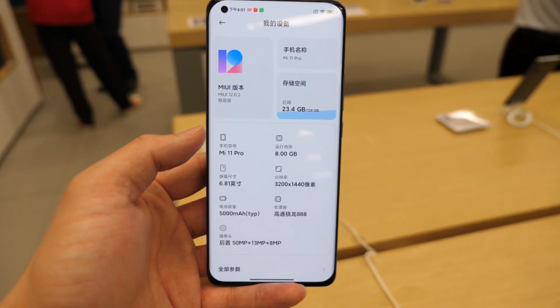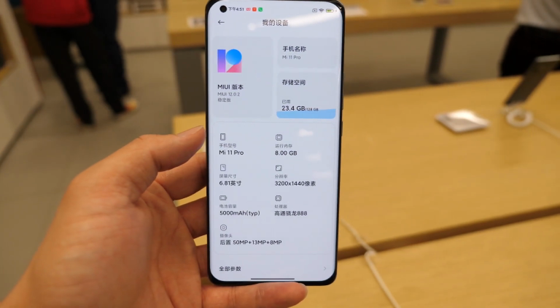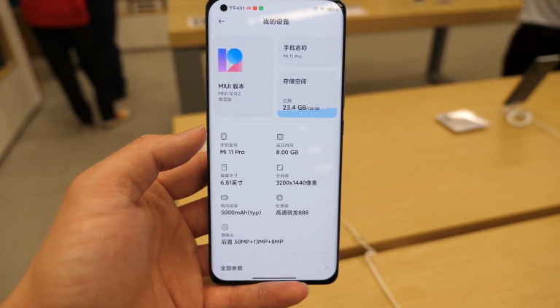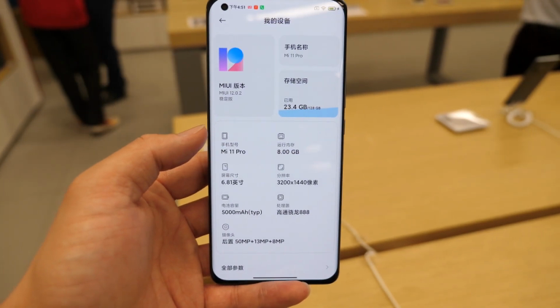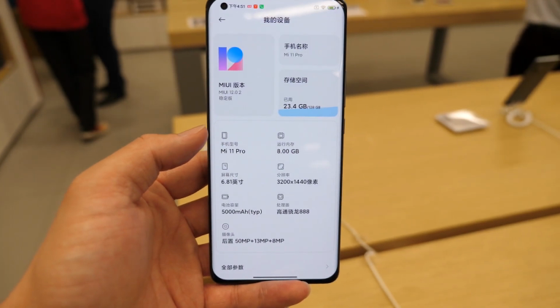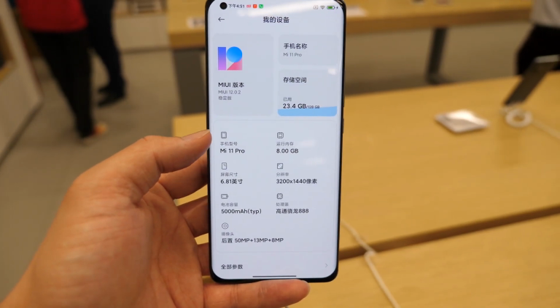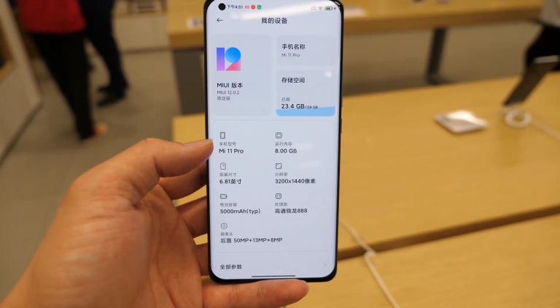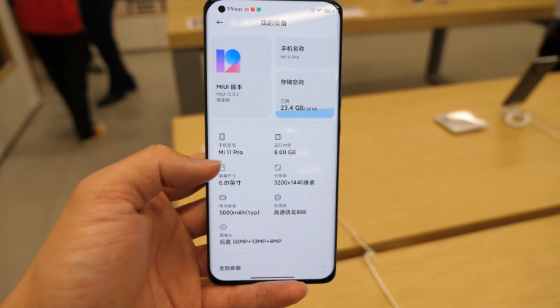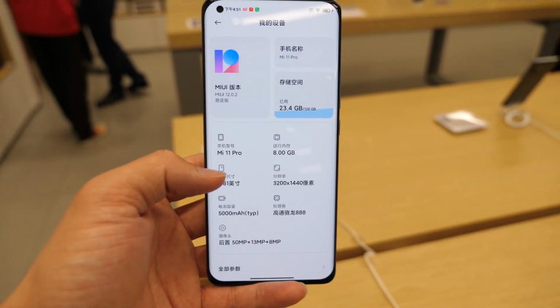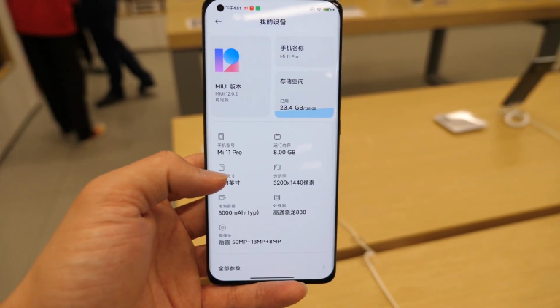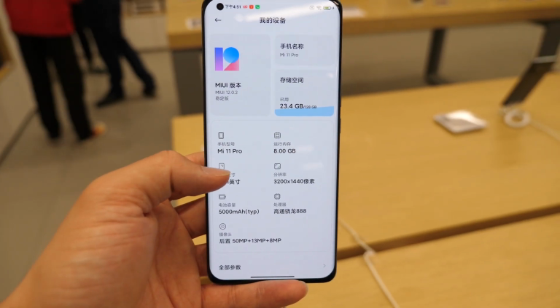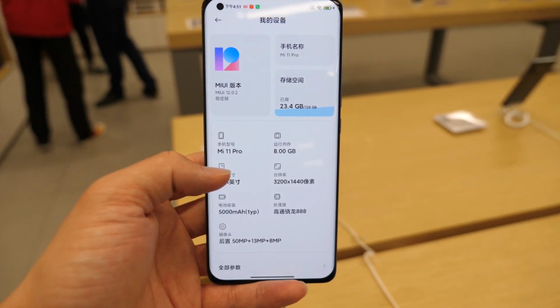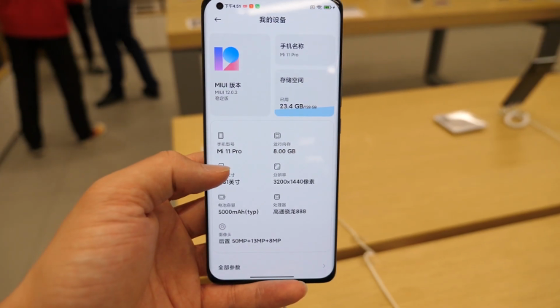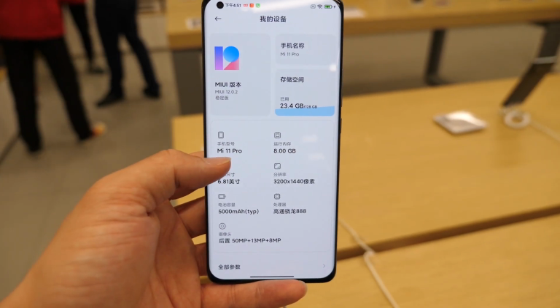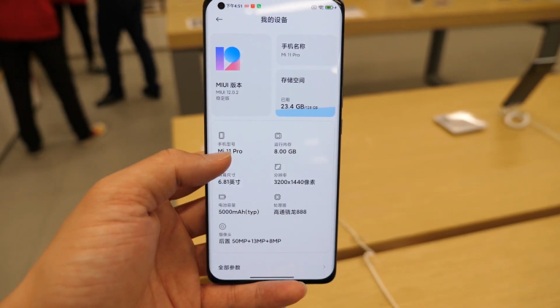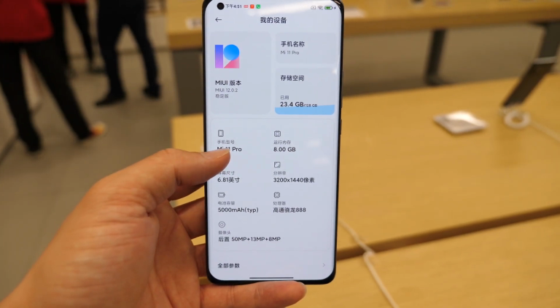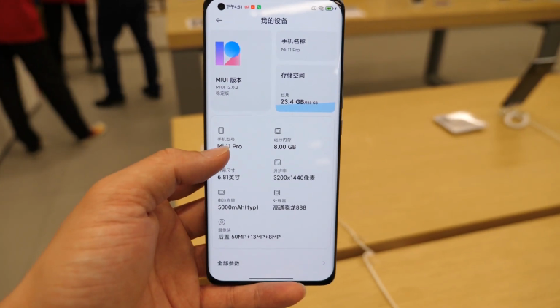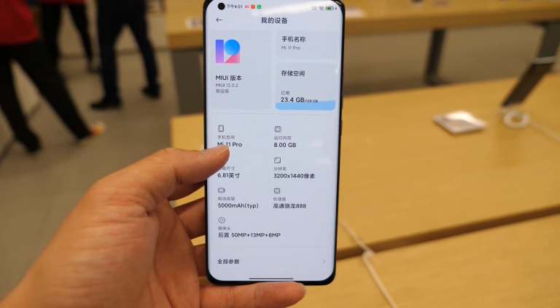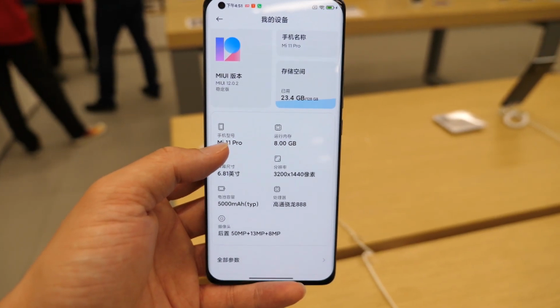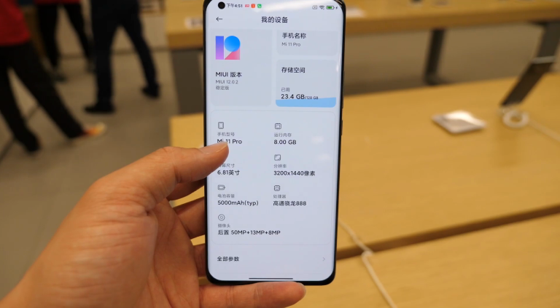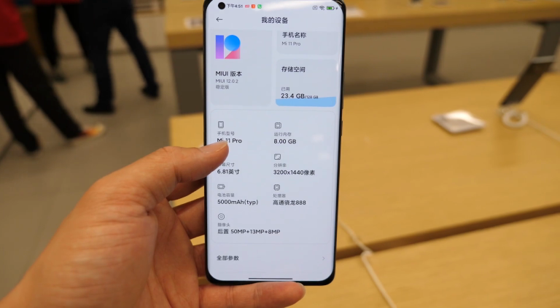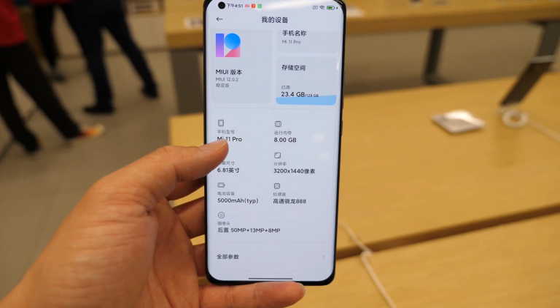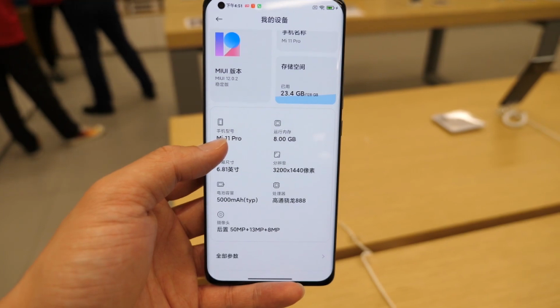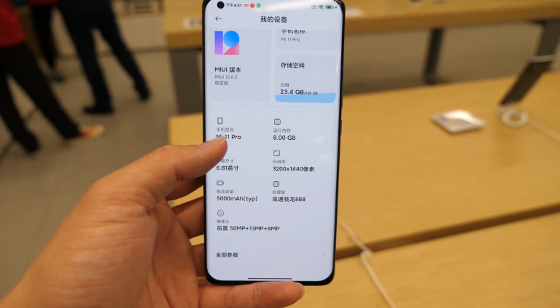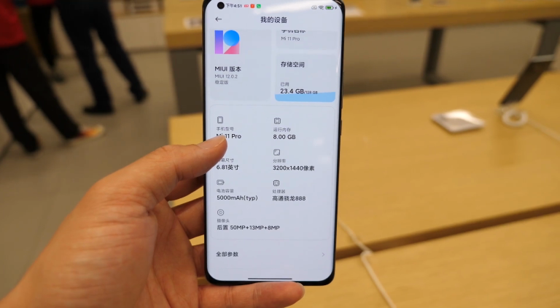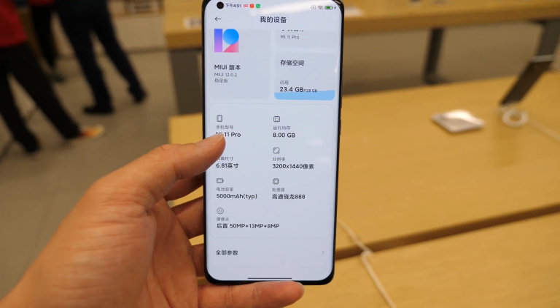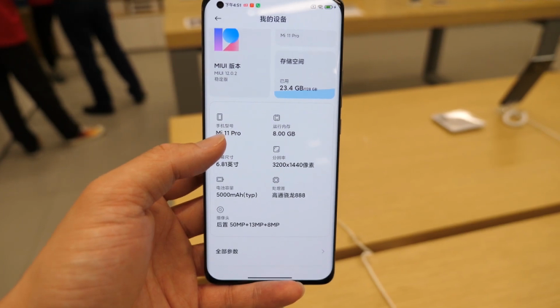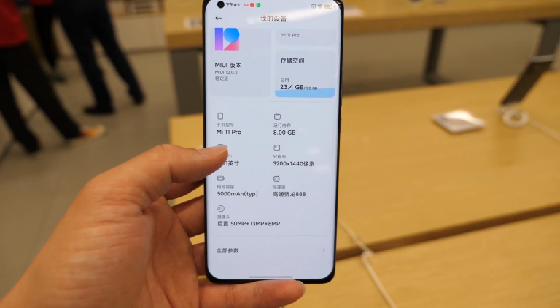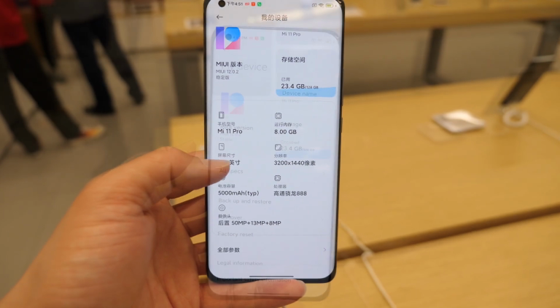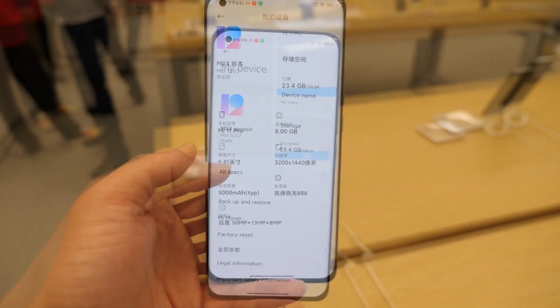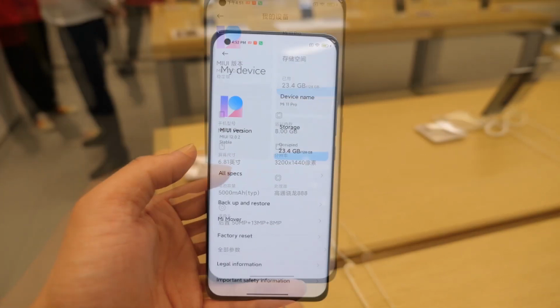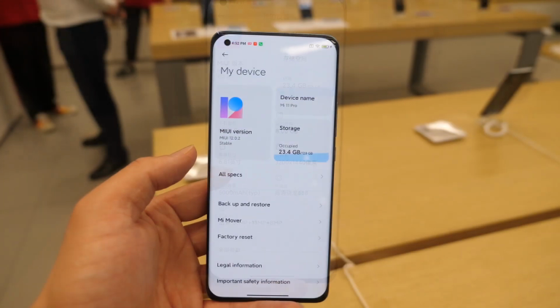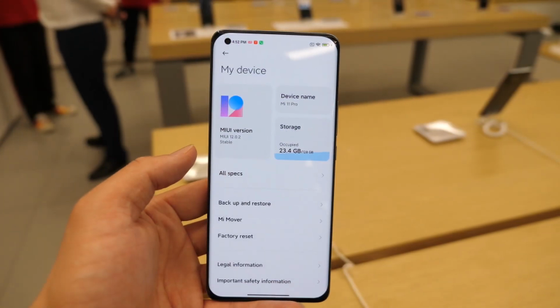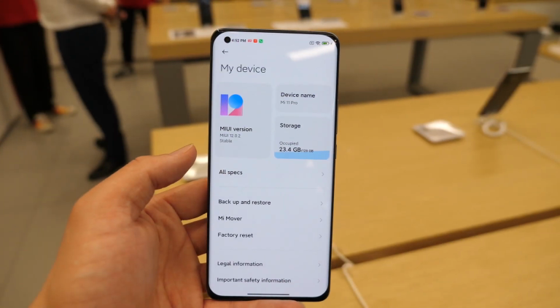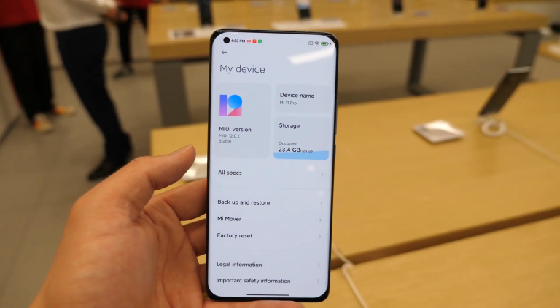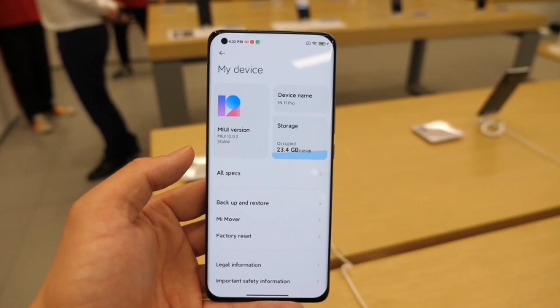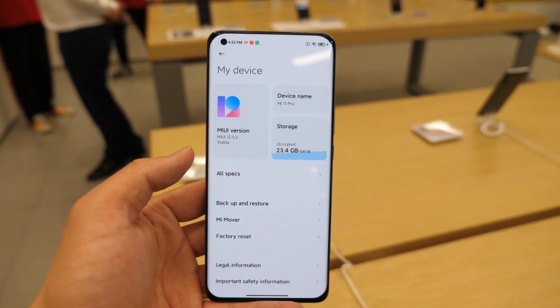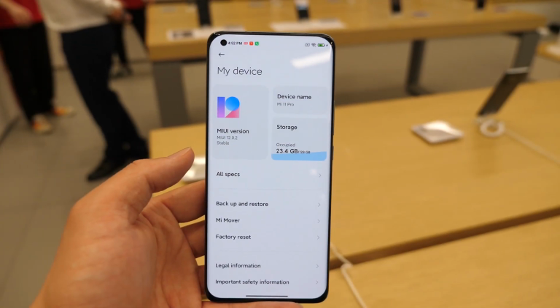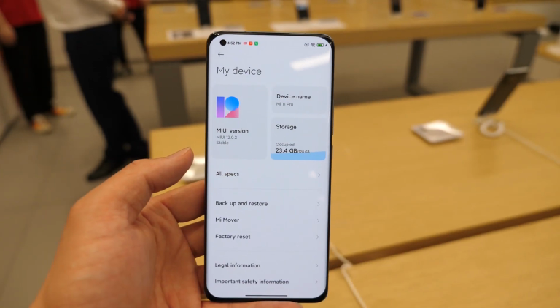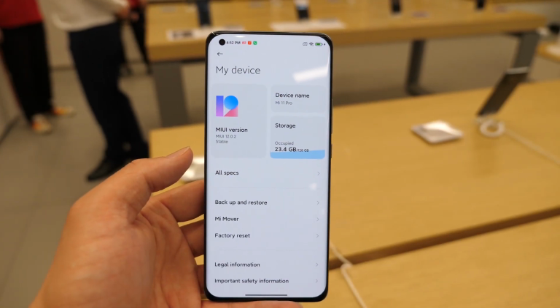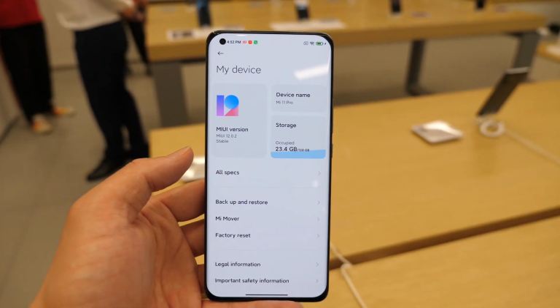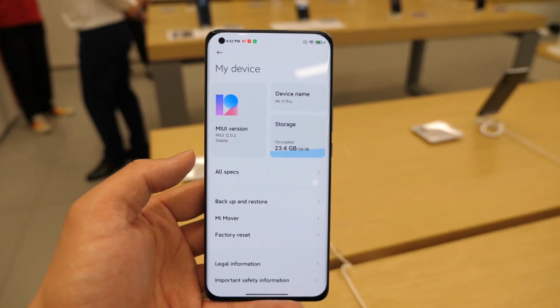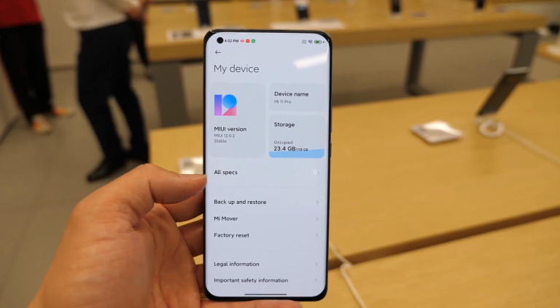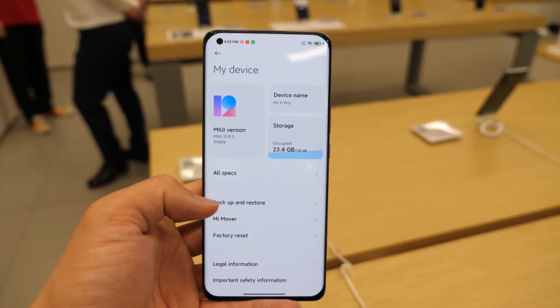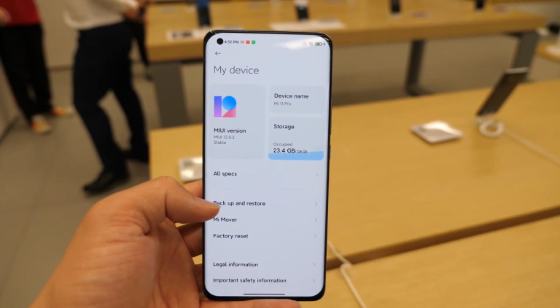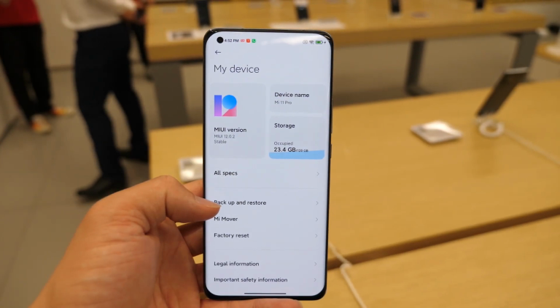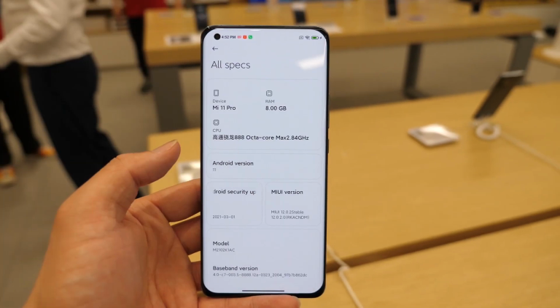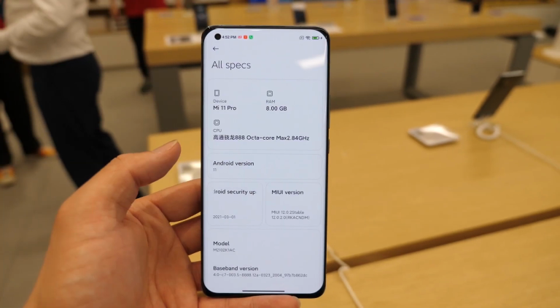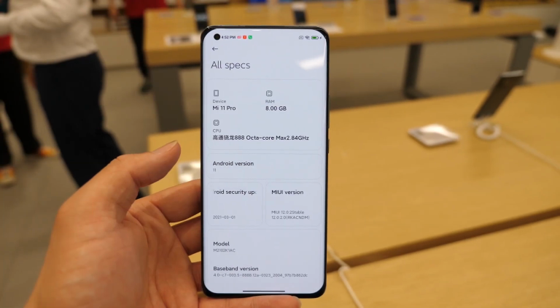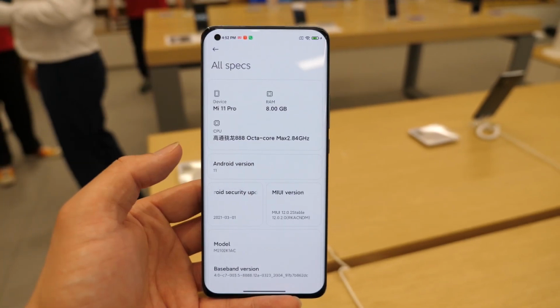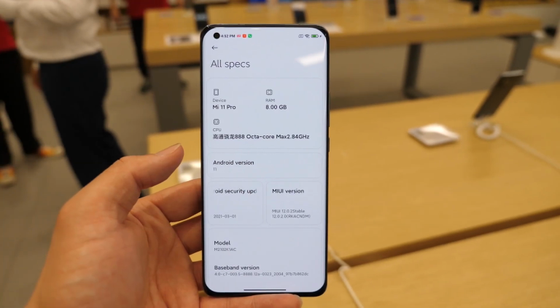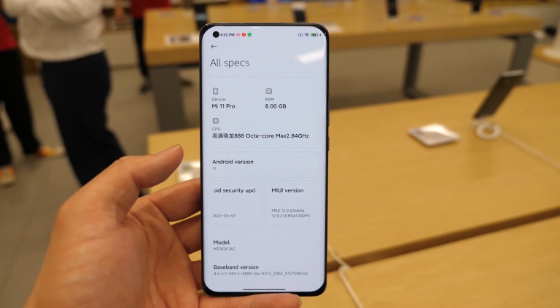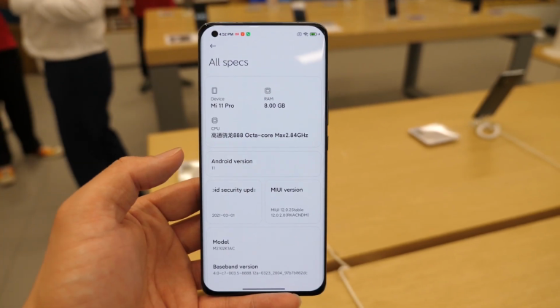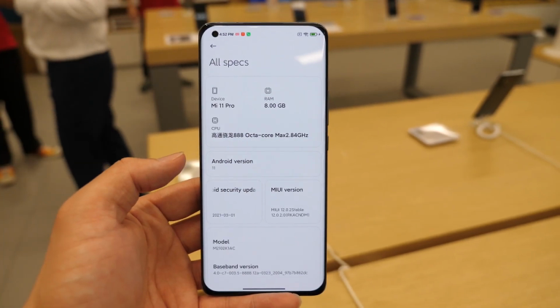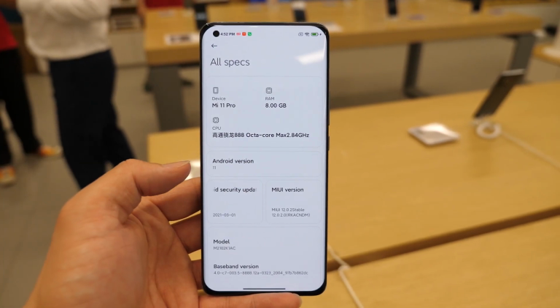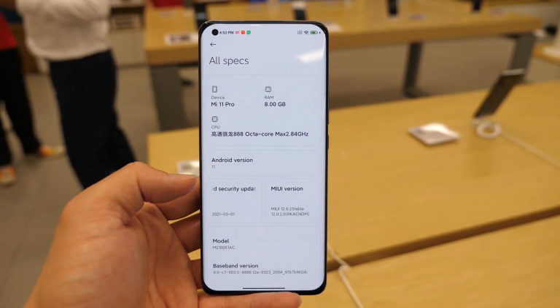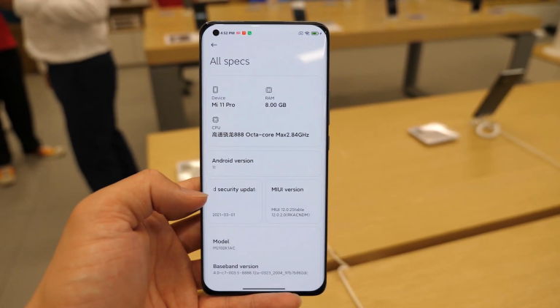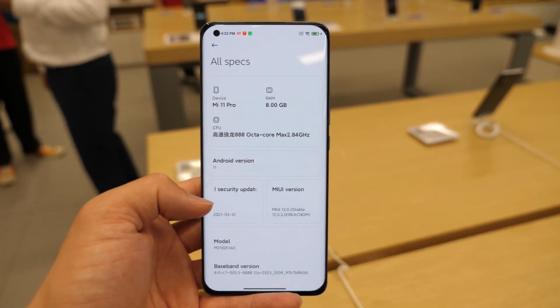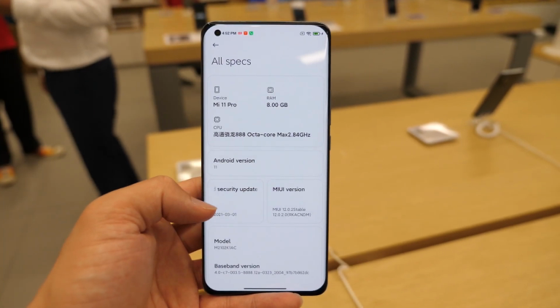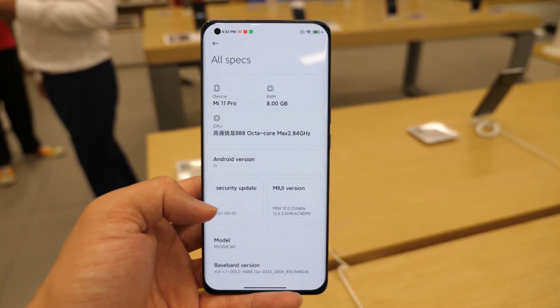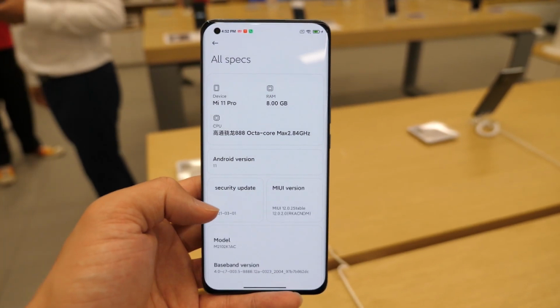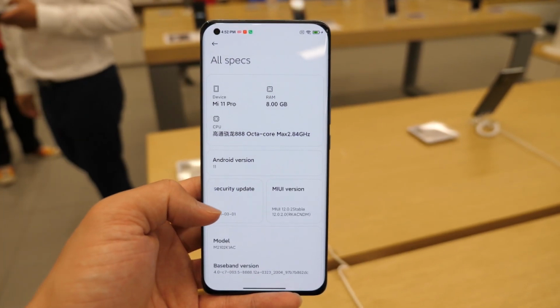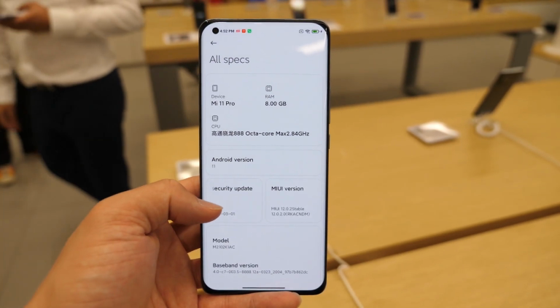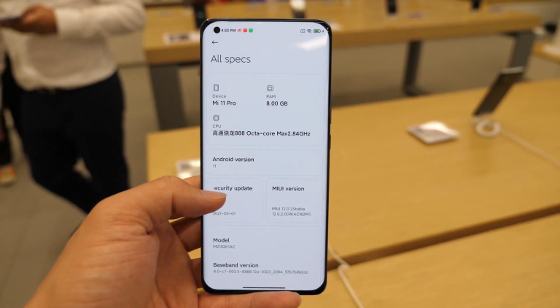Yes, it's Chinese, but I bet you know what it is. Because when I change to English language, all specs just don't show up there.